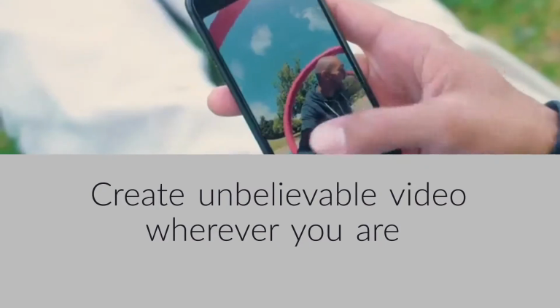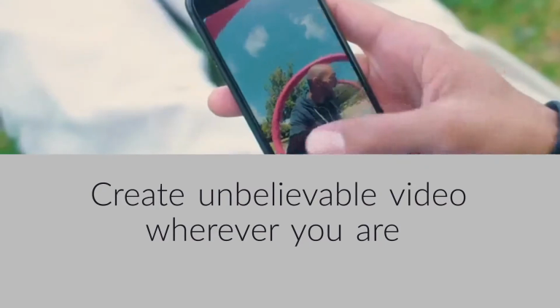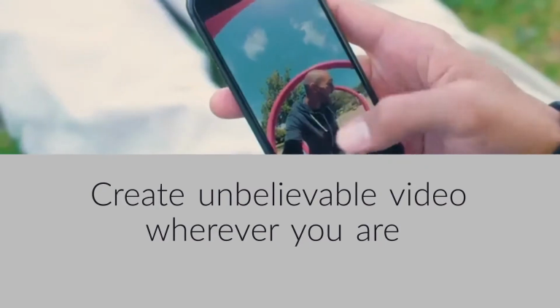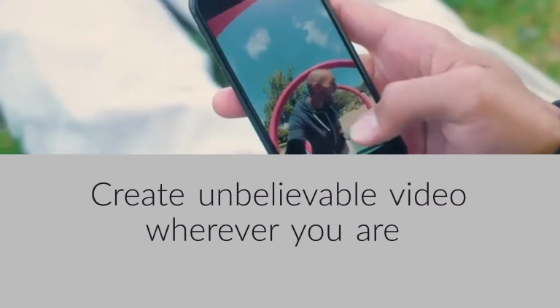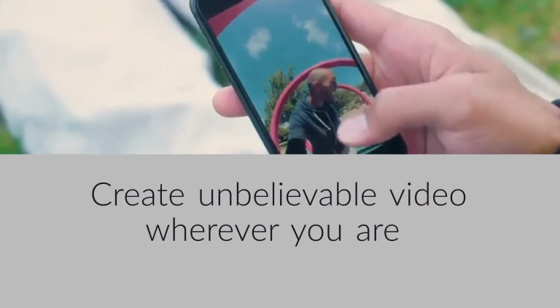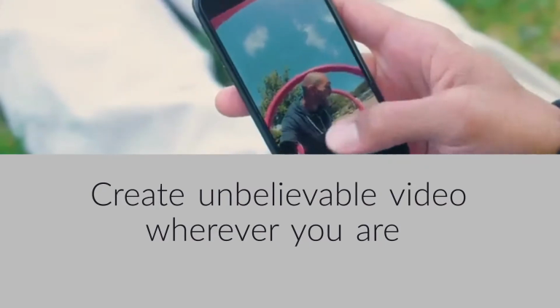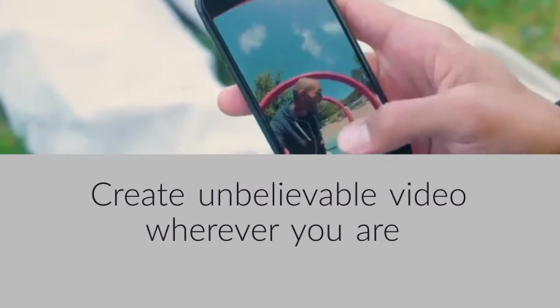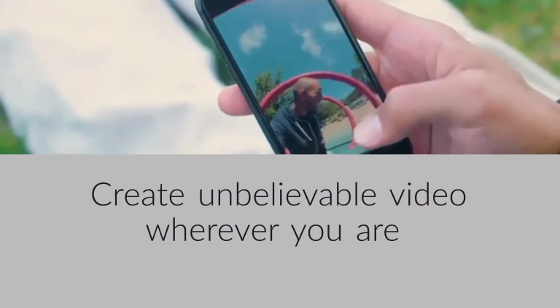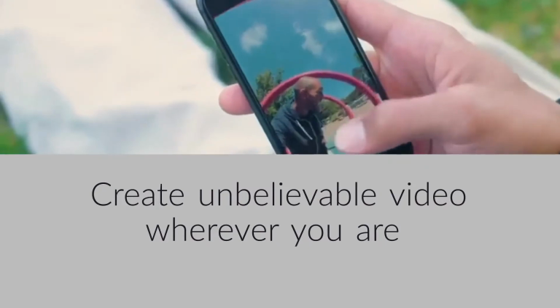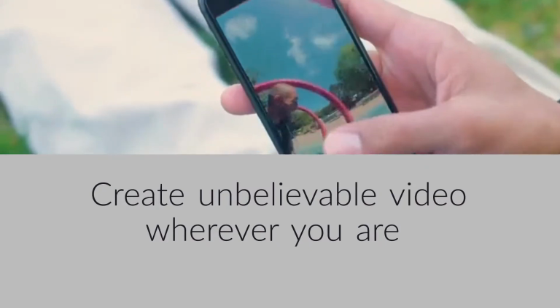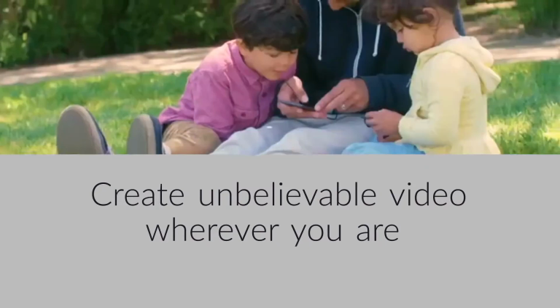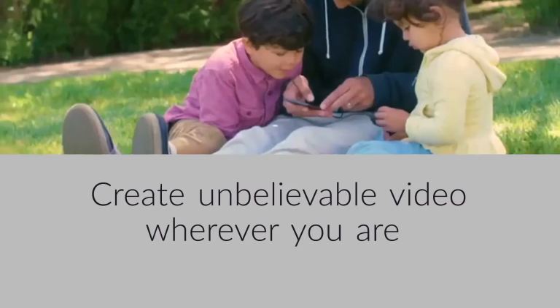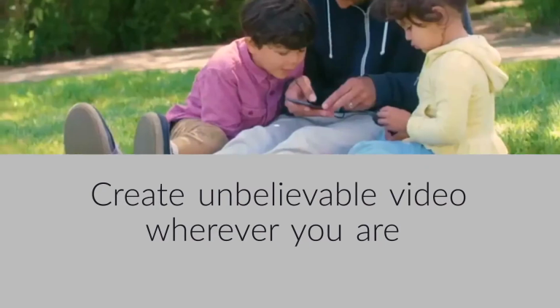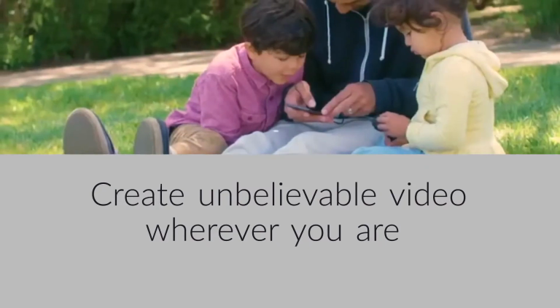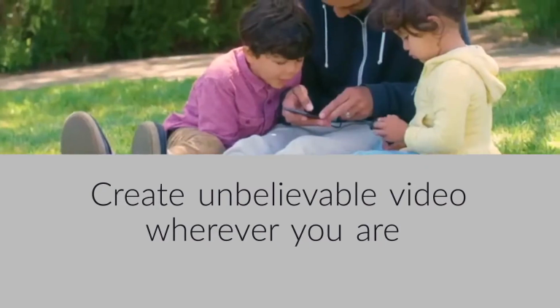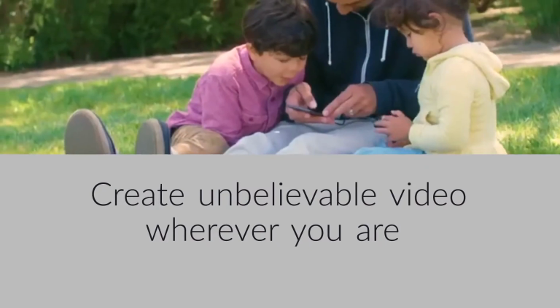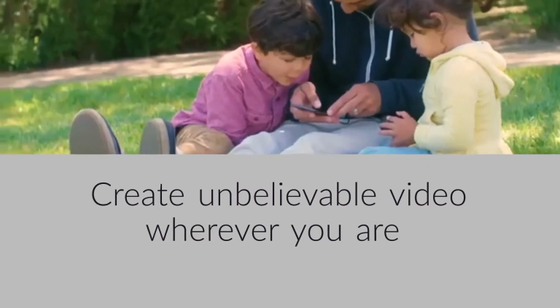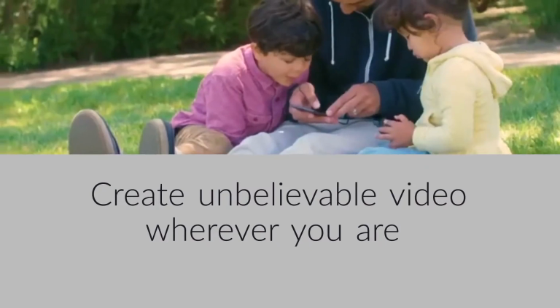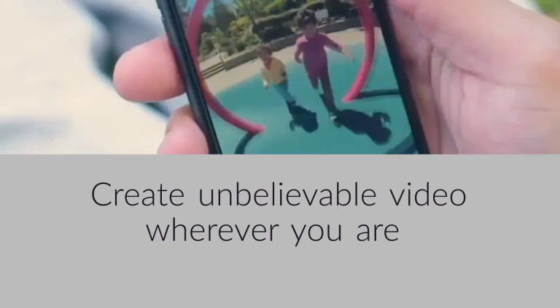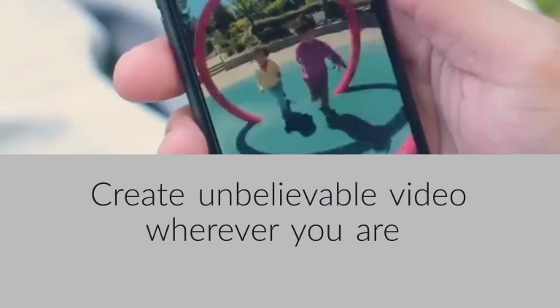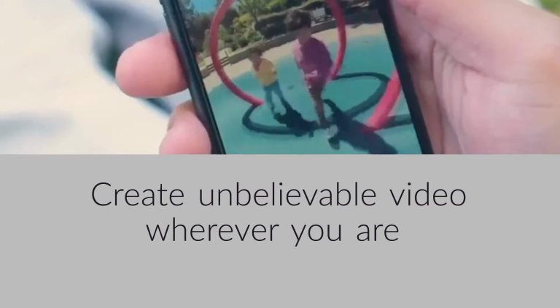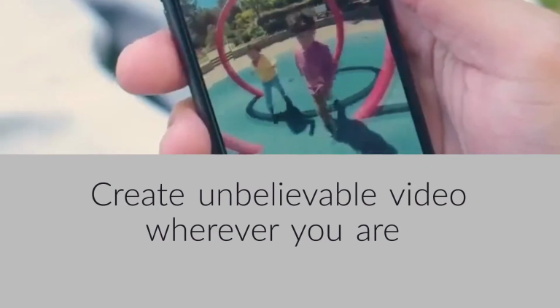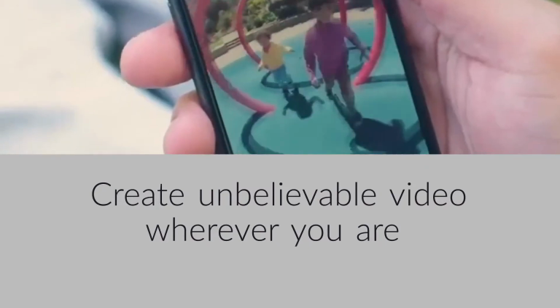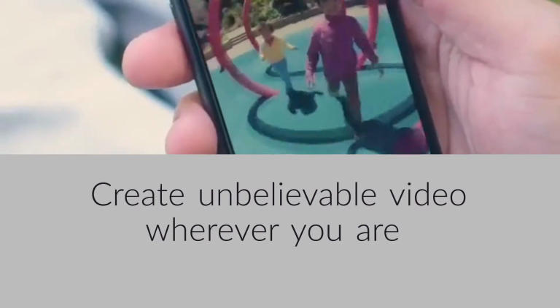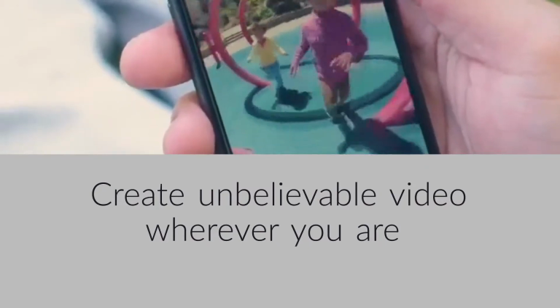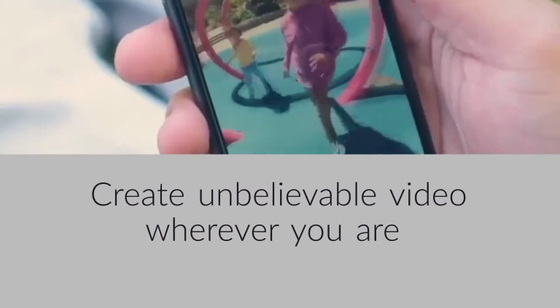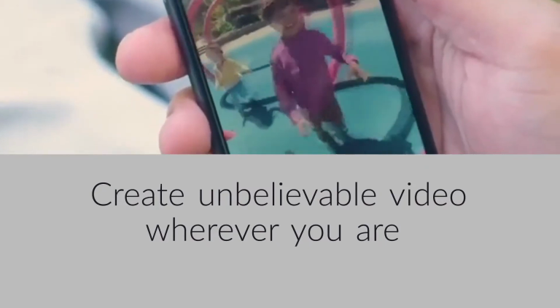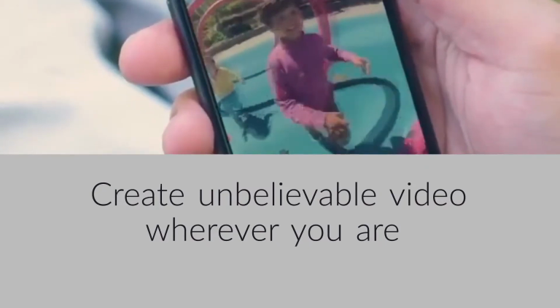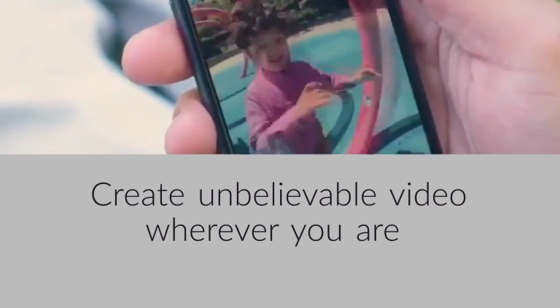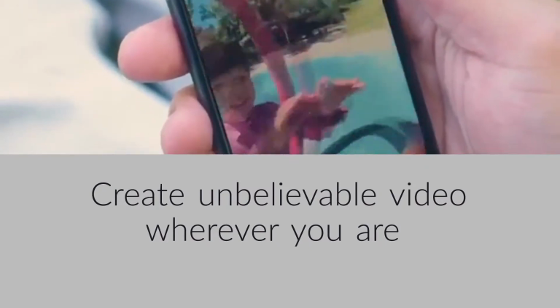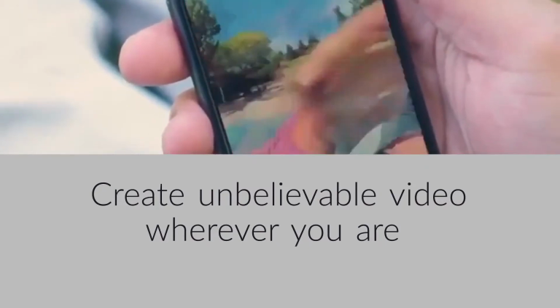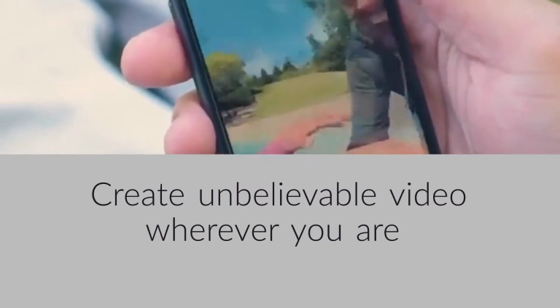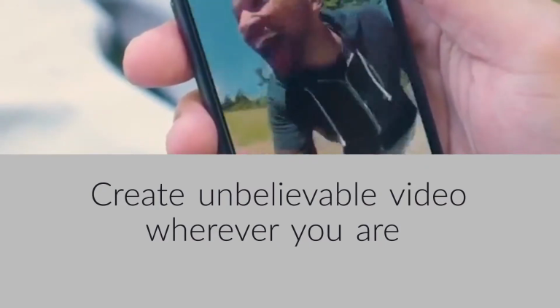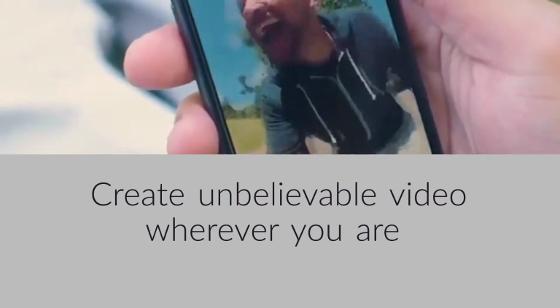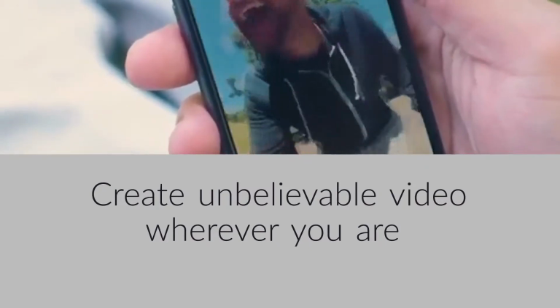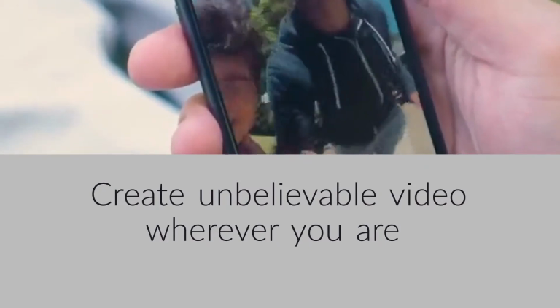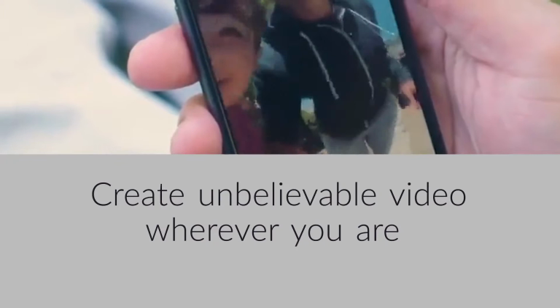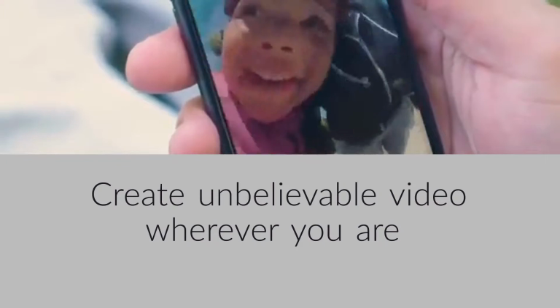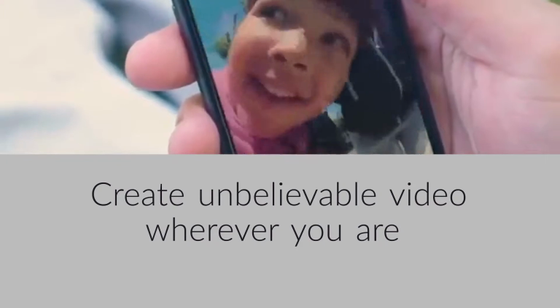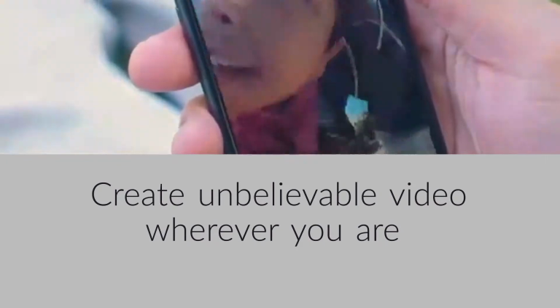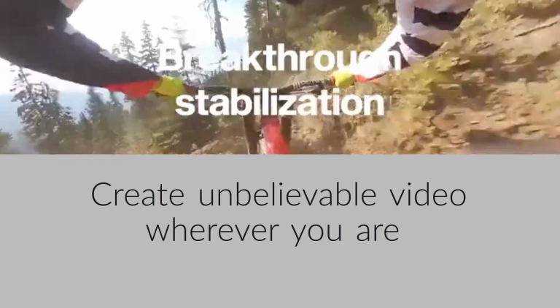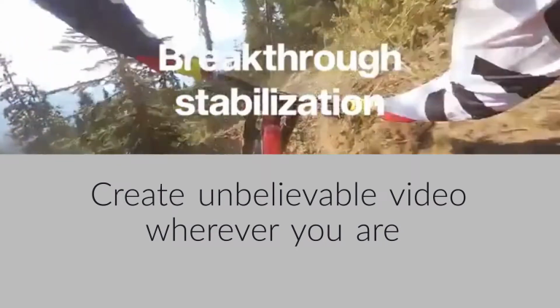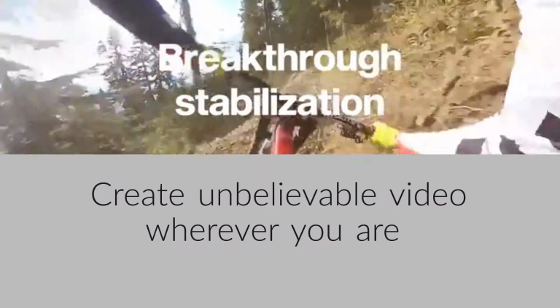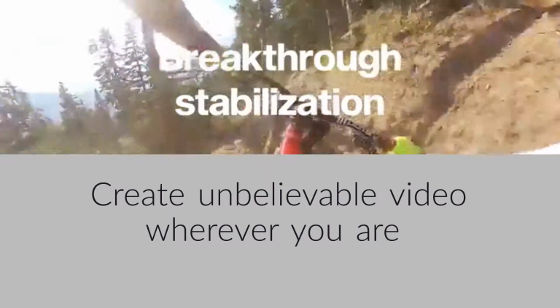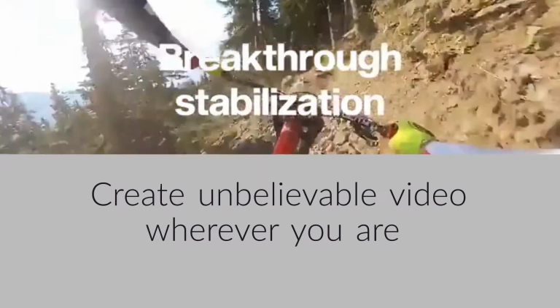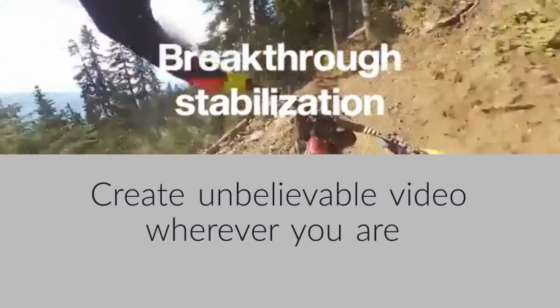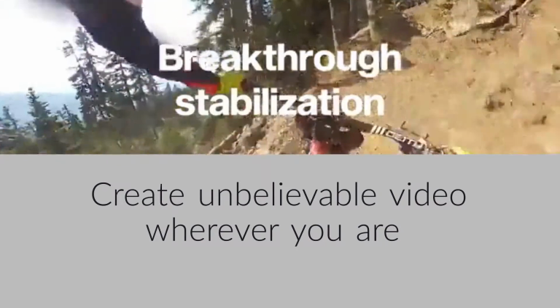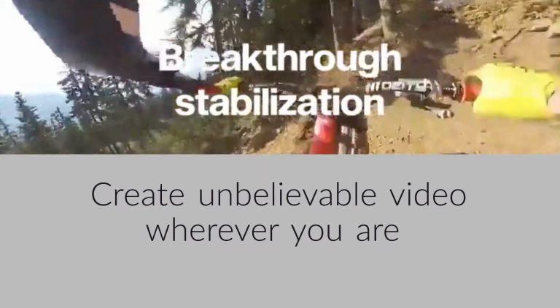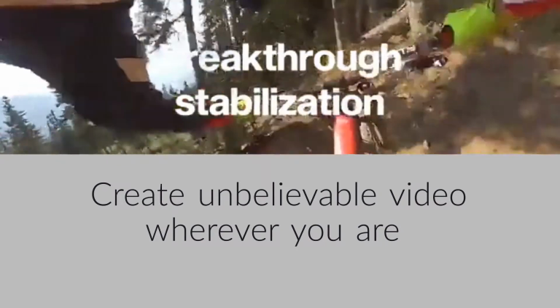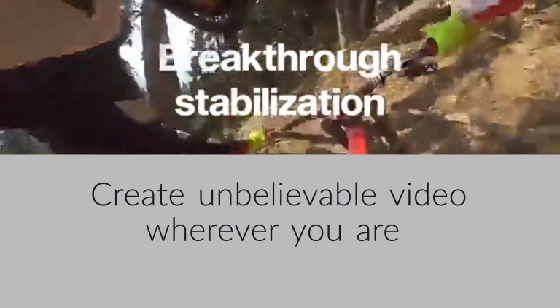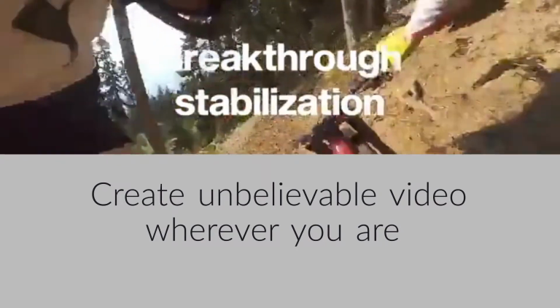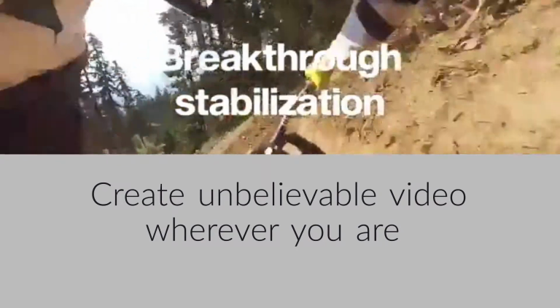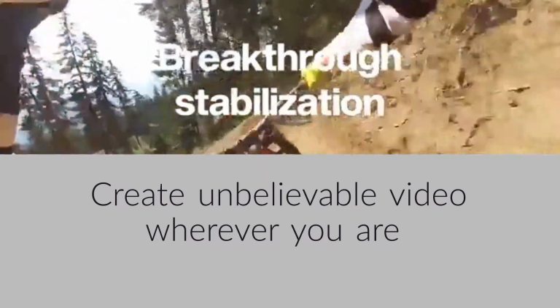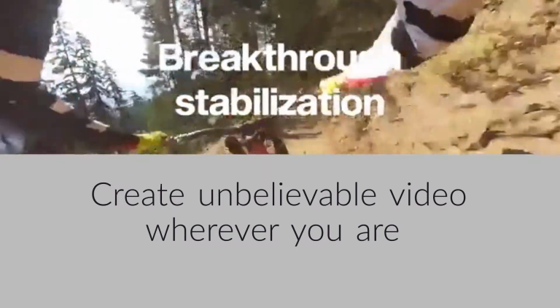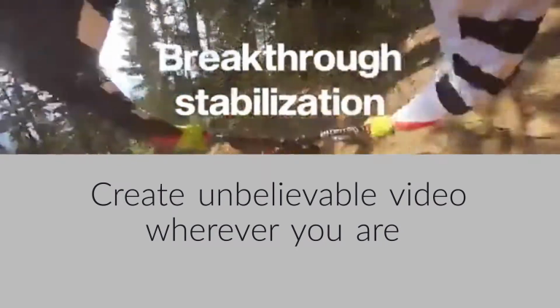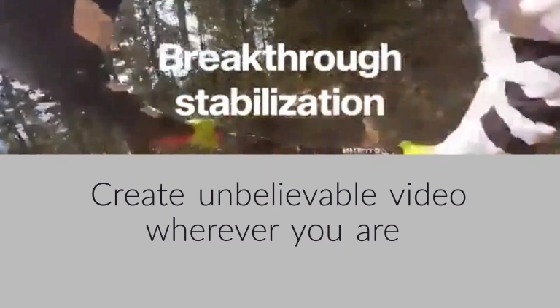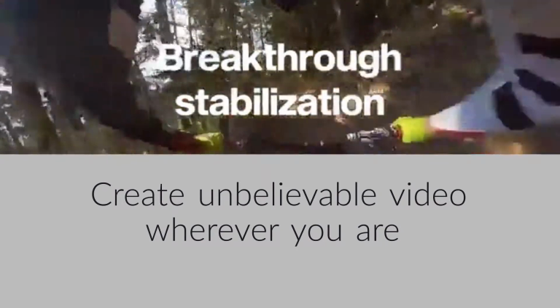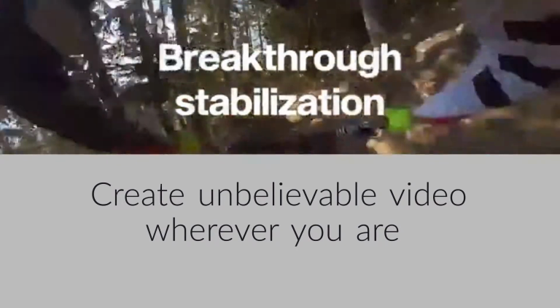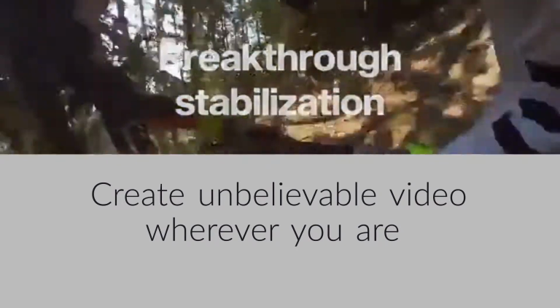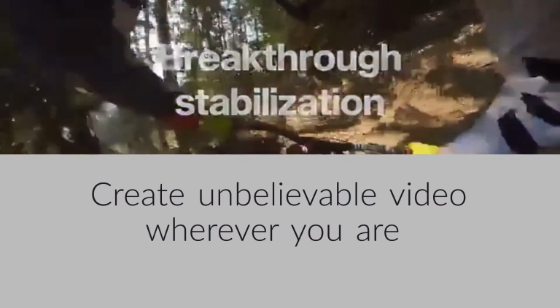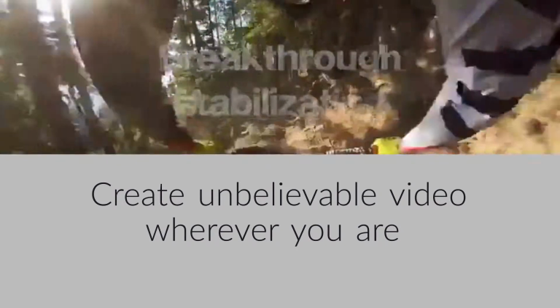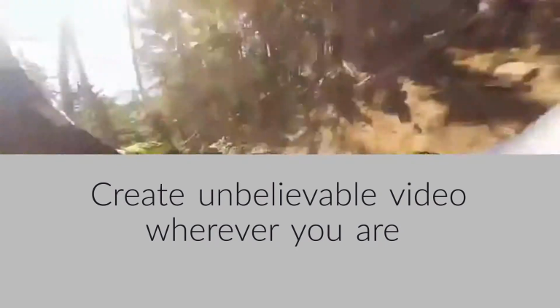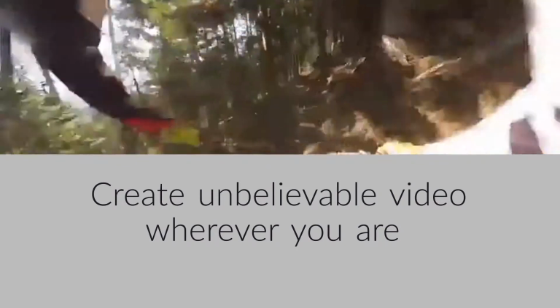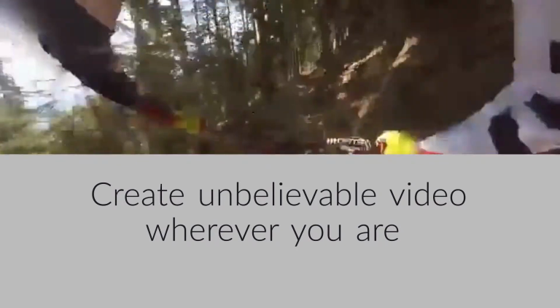Rylo records video in every direction at once, so you can compose the perfect shot and focus on the subject you want after you finish recording.